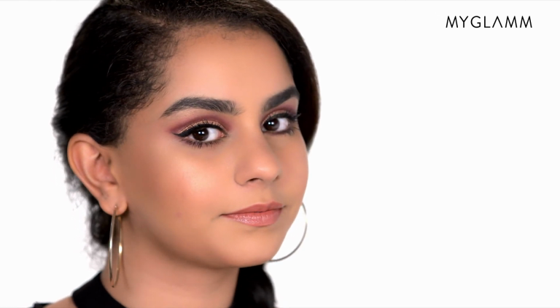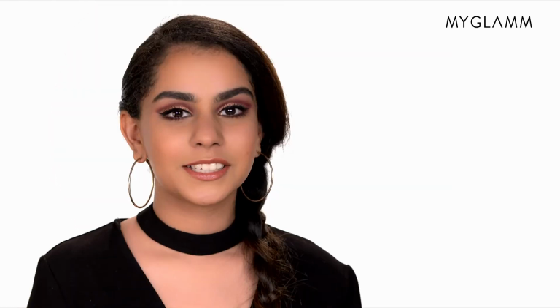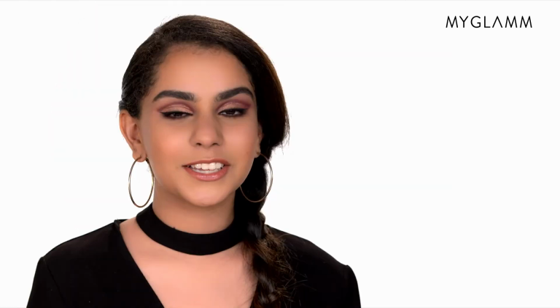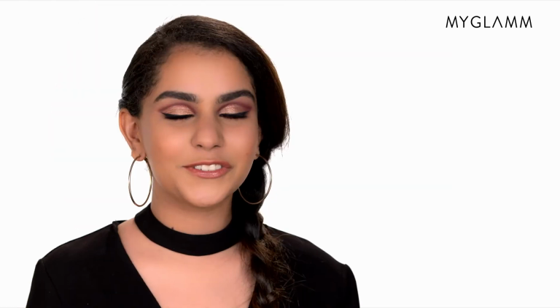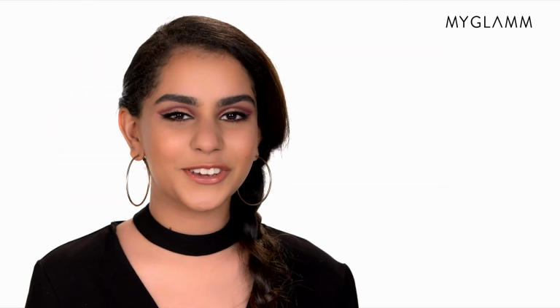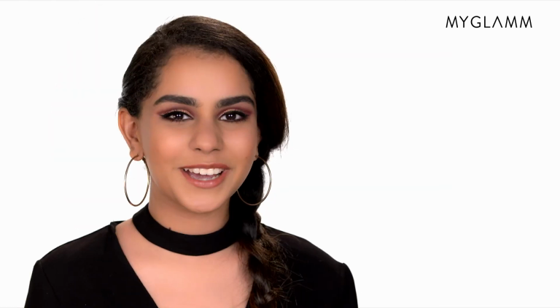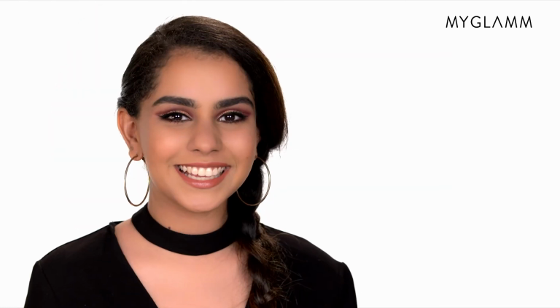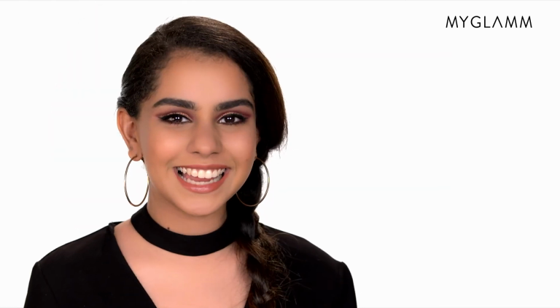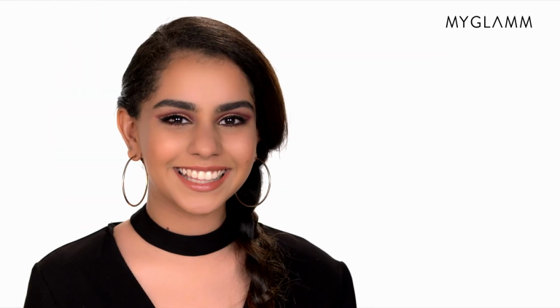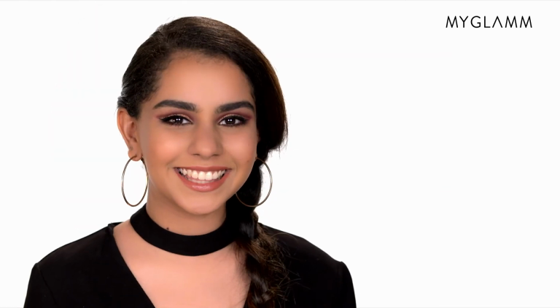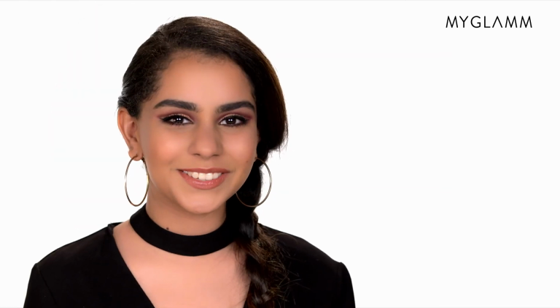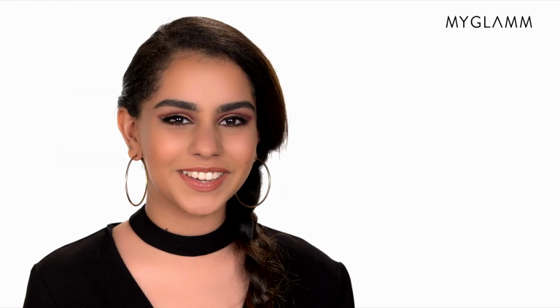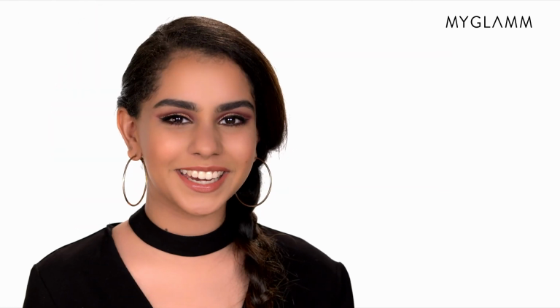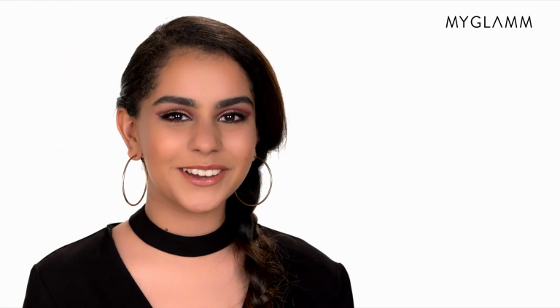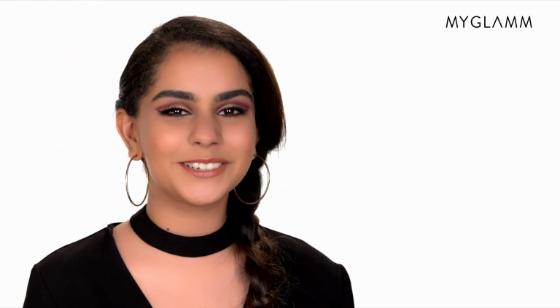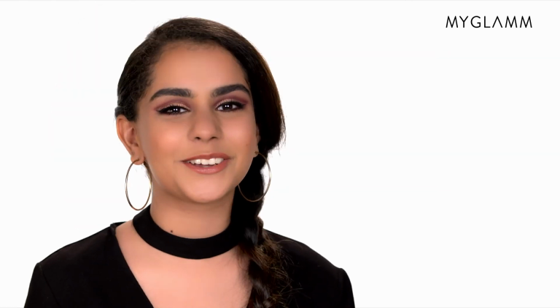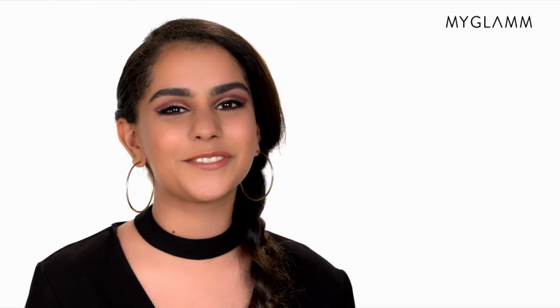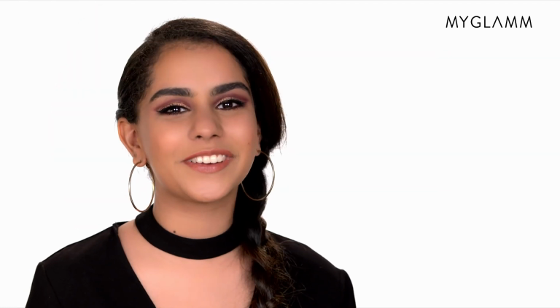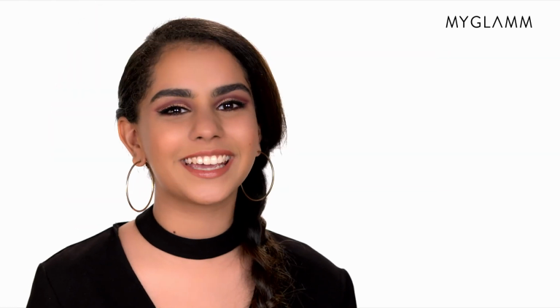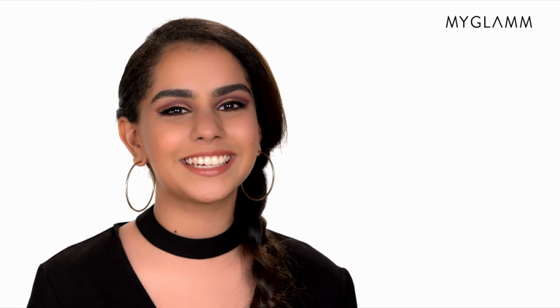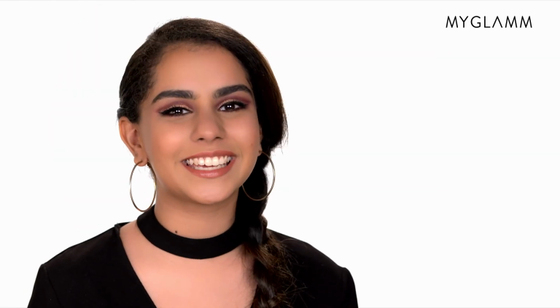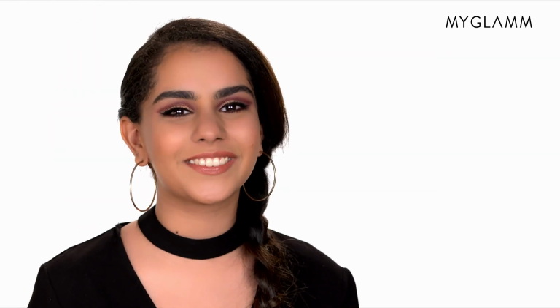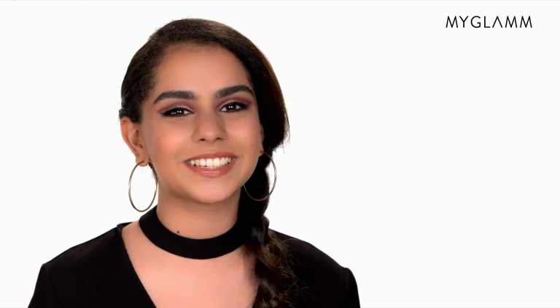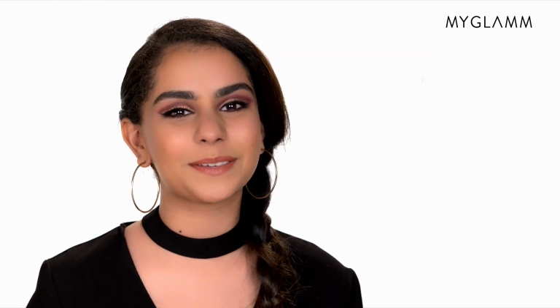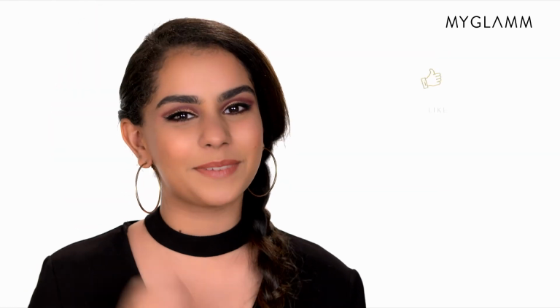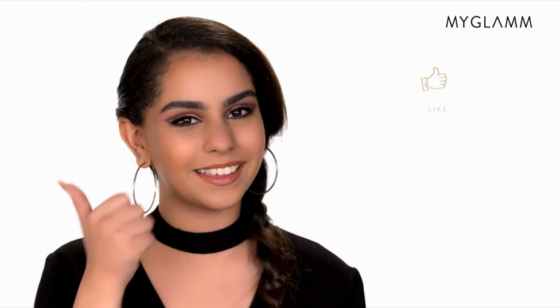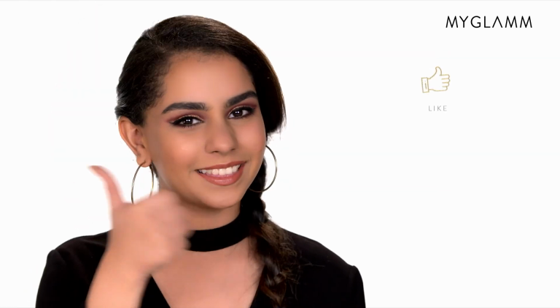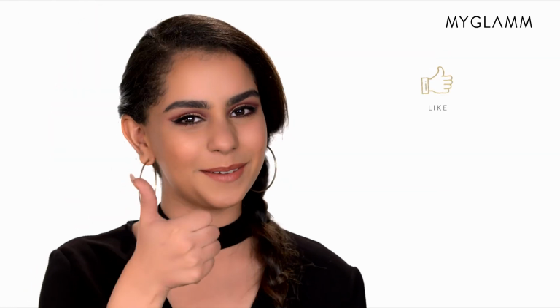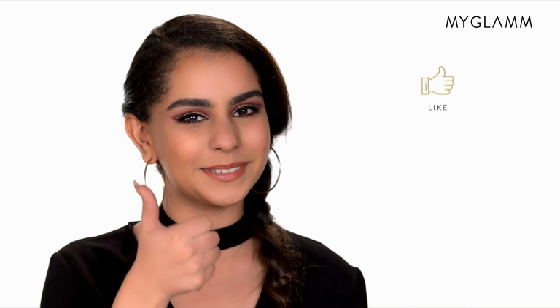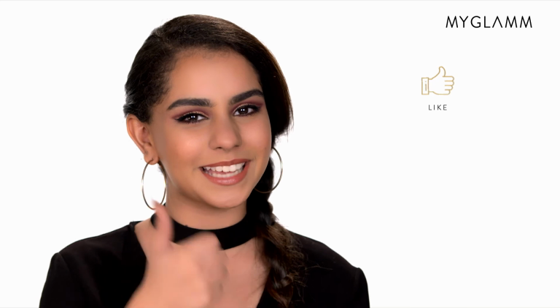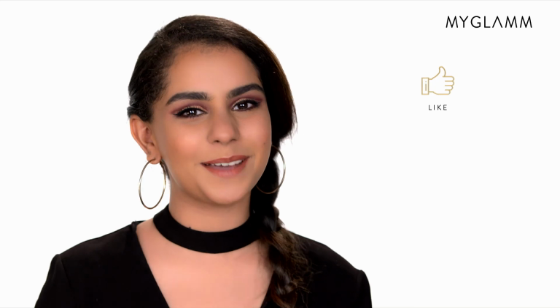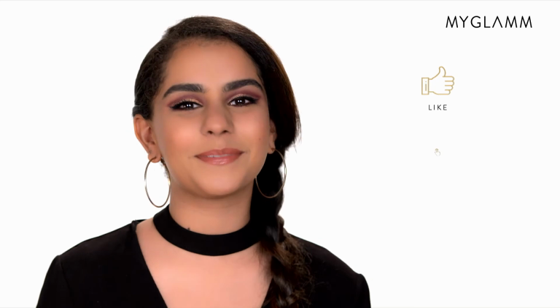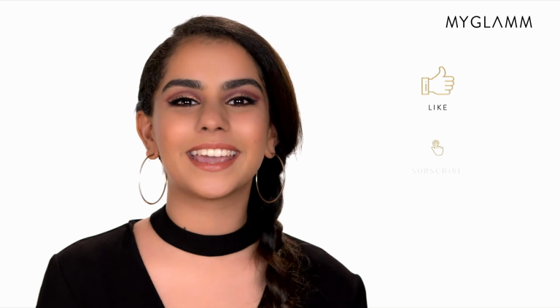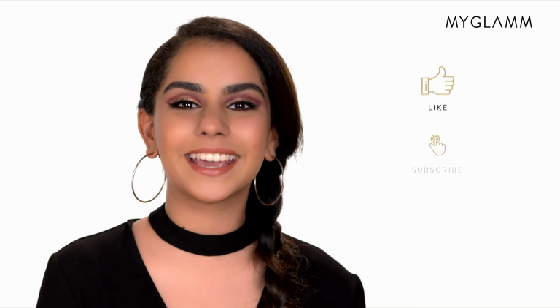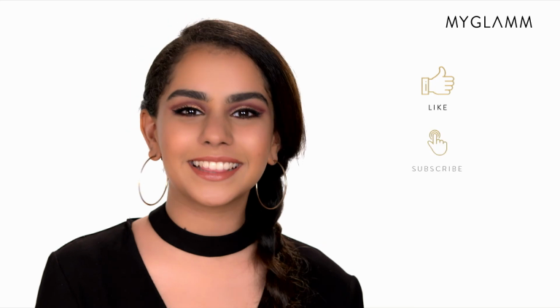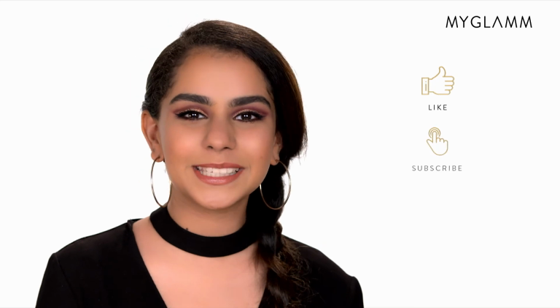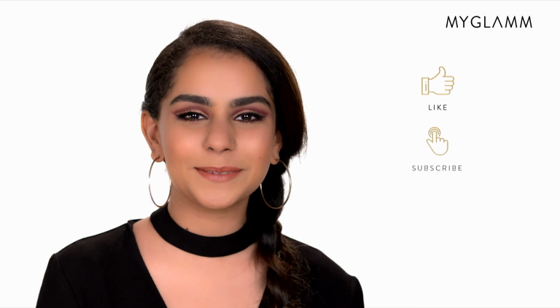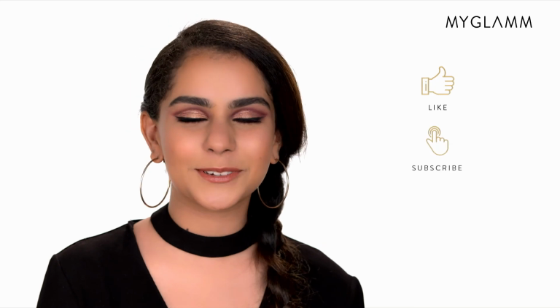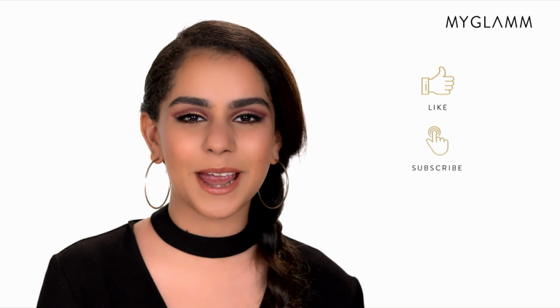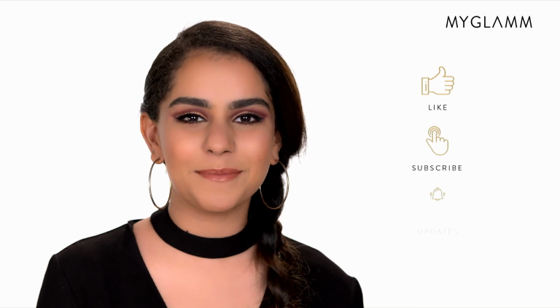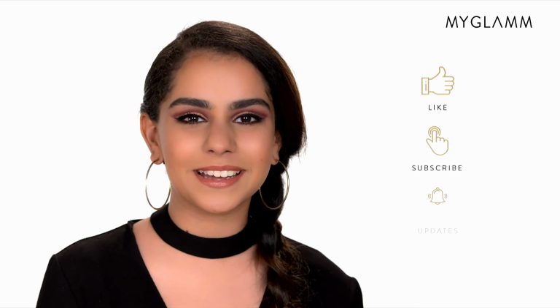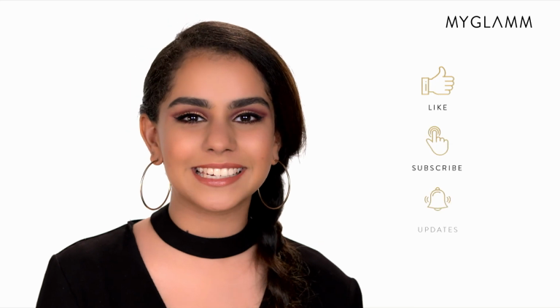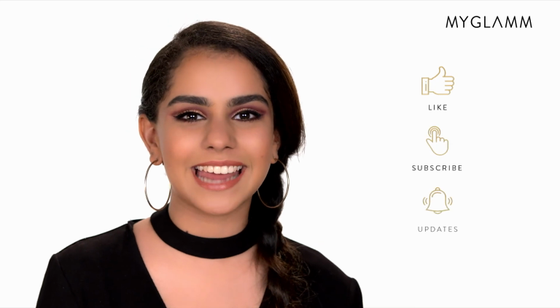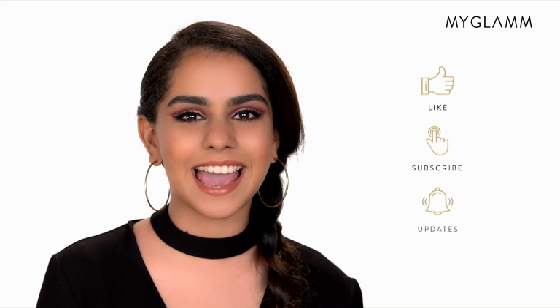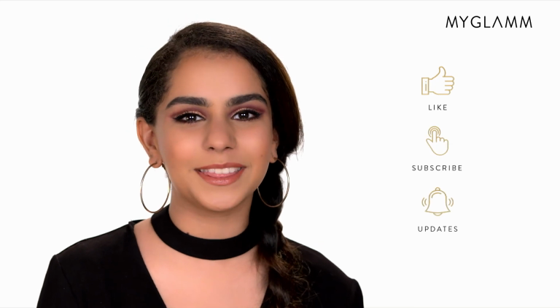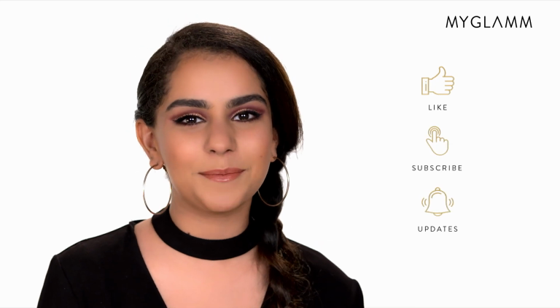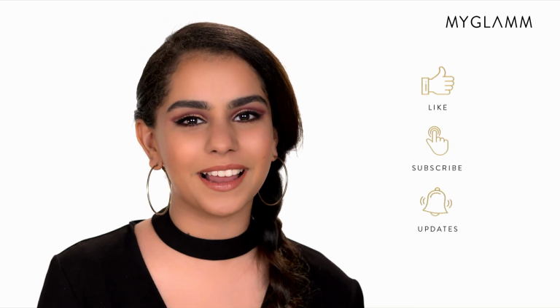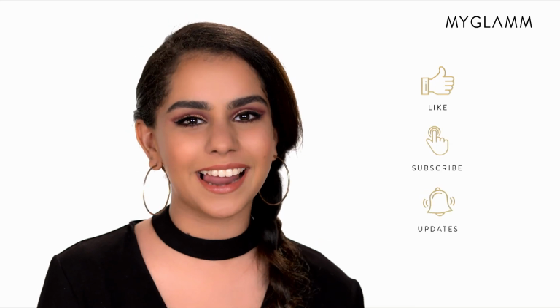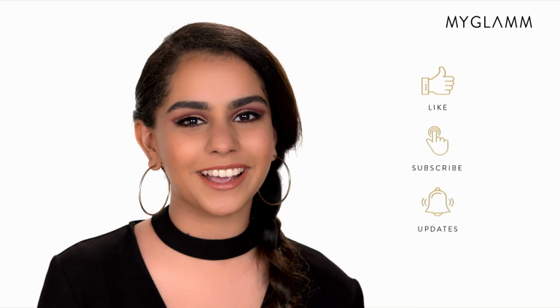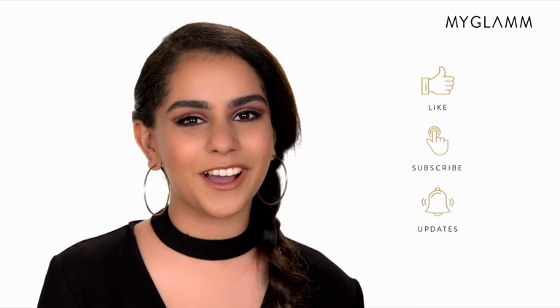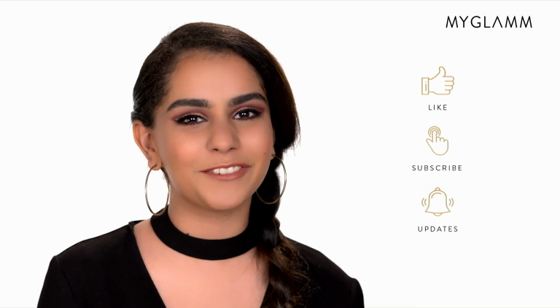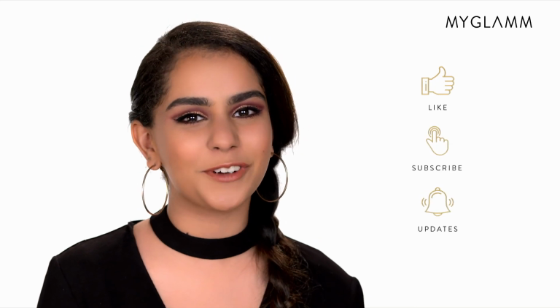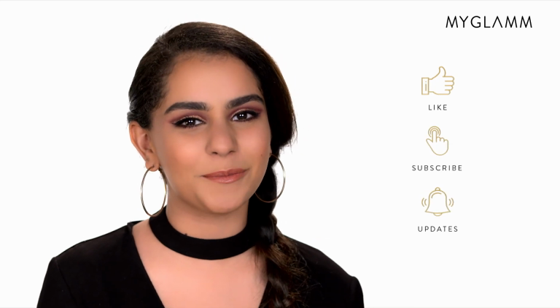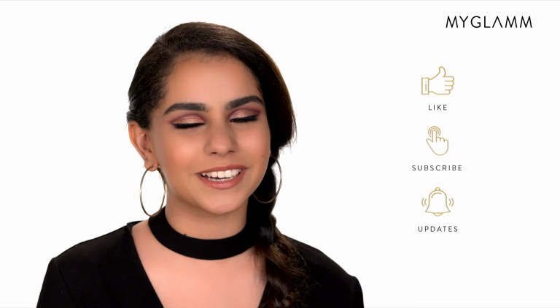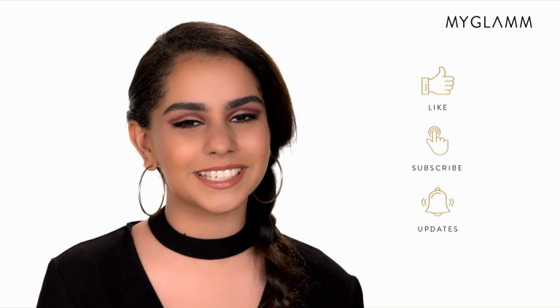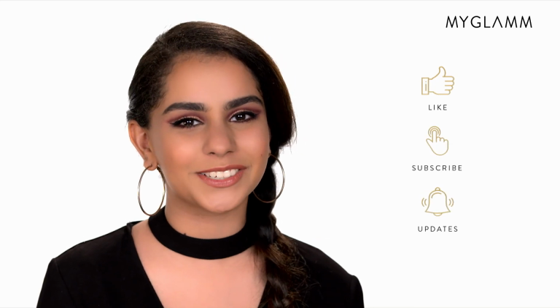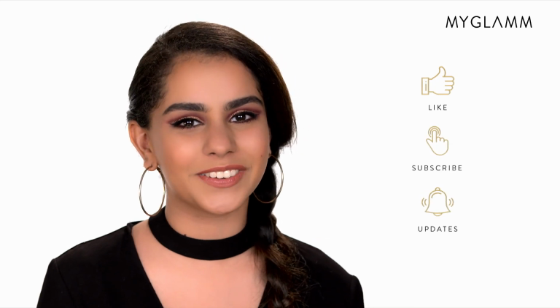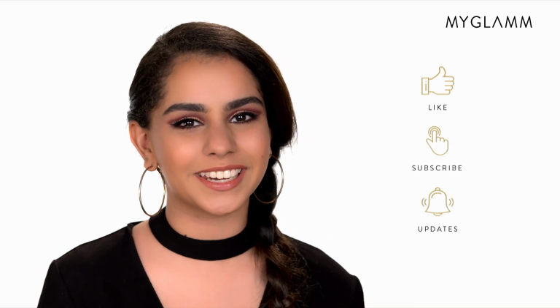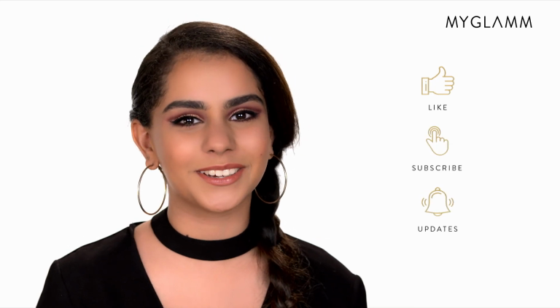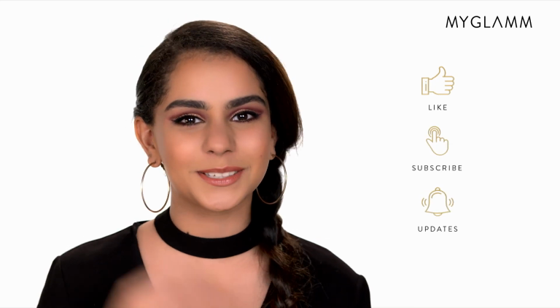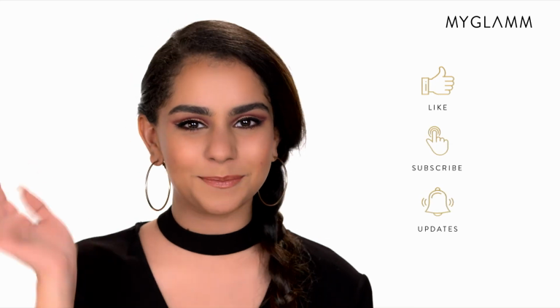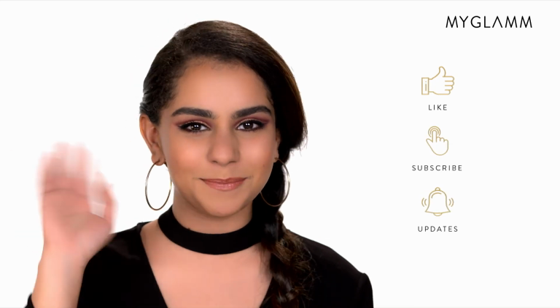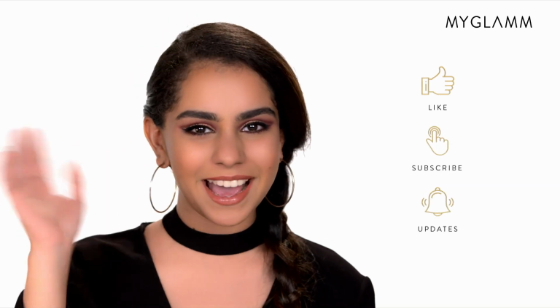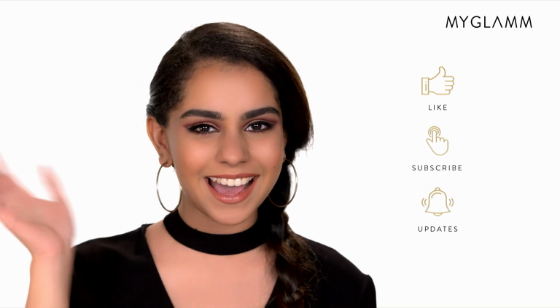So if you guys like this video, don't forget to give us a big thumbs up, hit the subscribe button and the bell icon for more such videos. Bye!